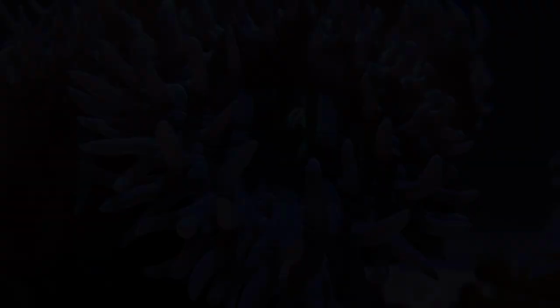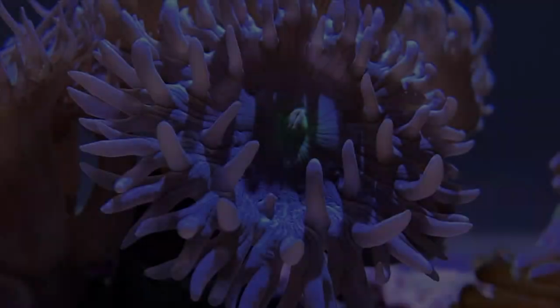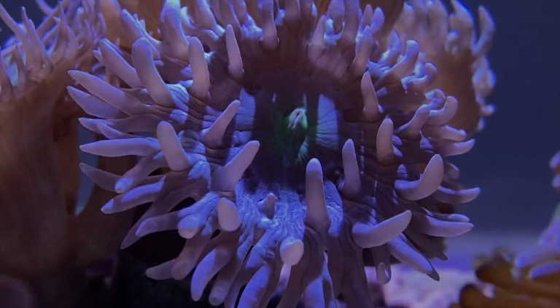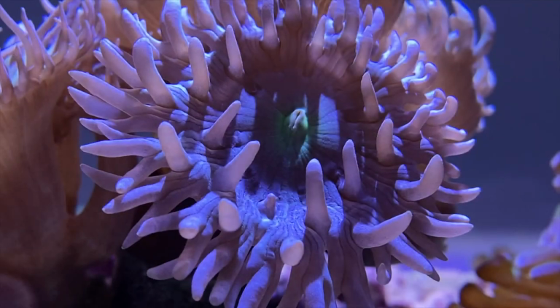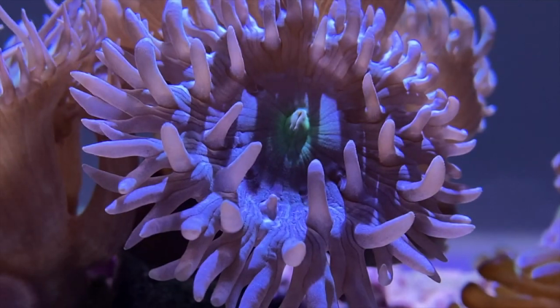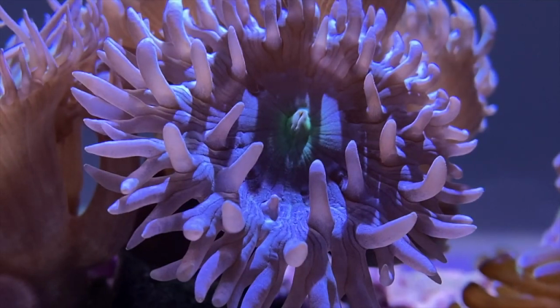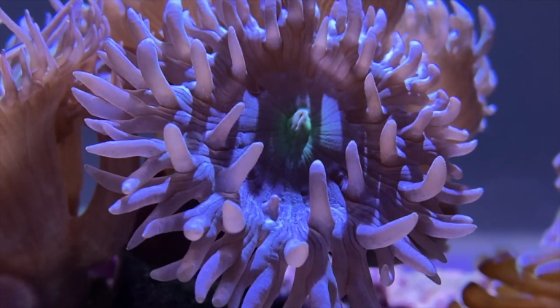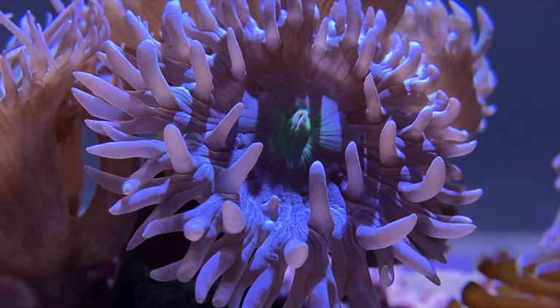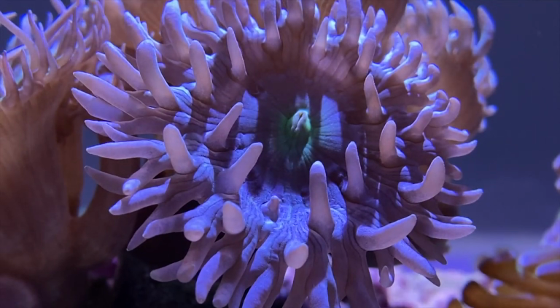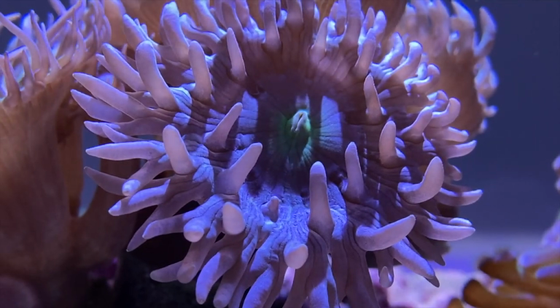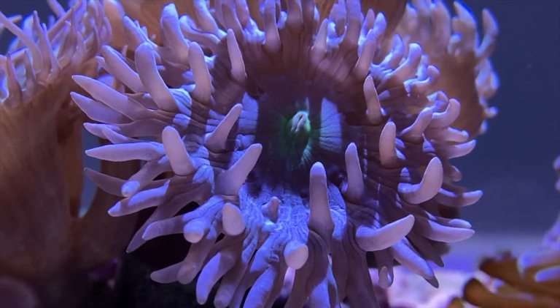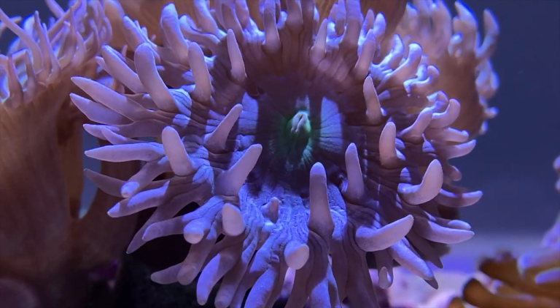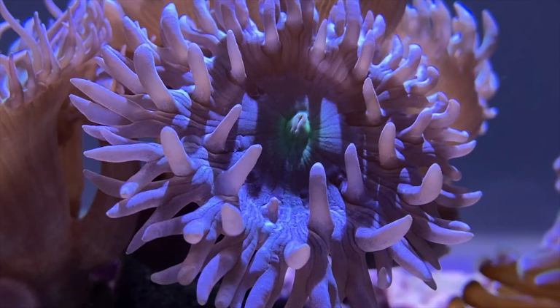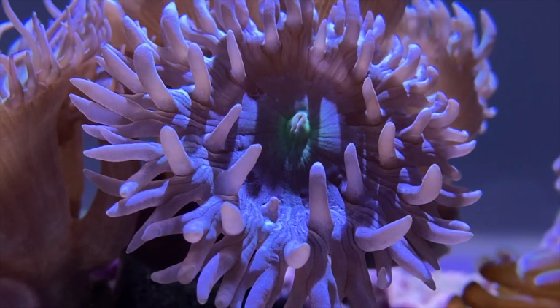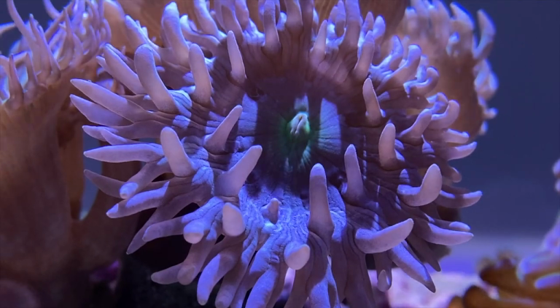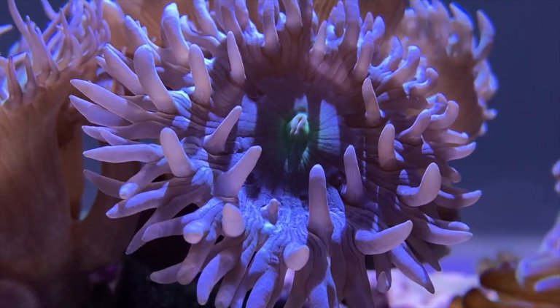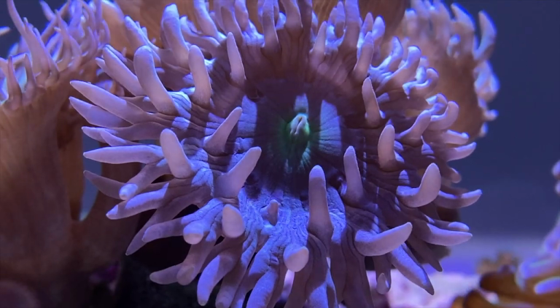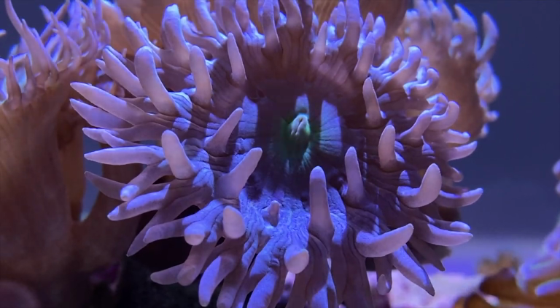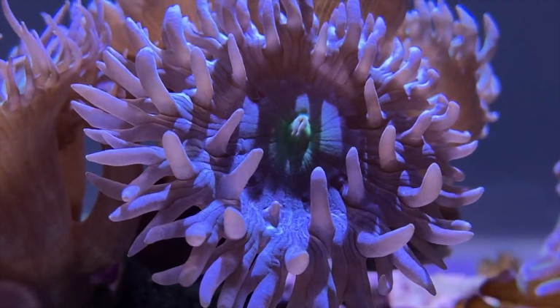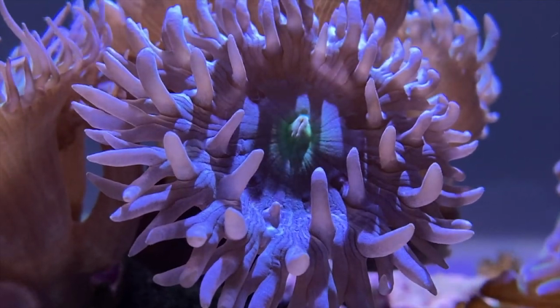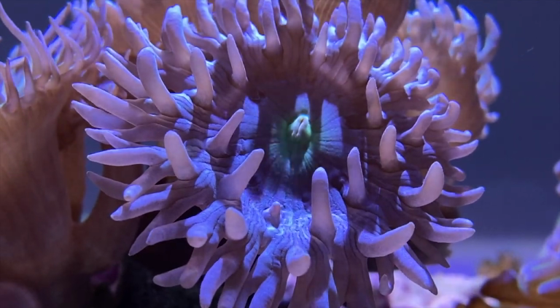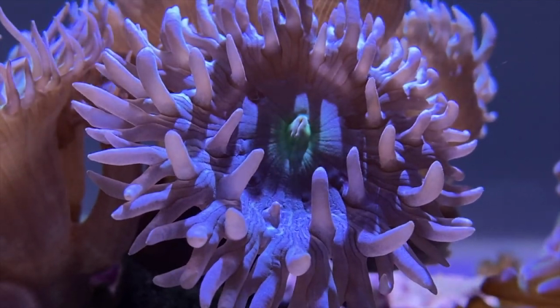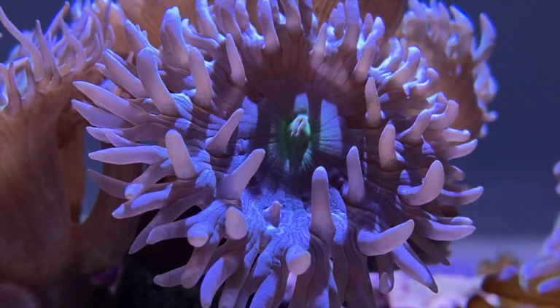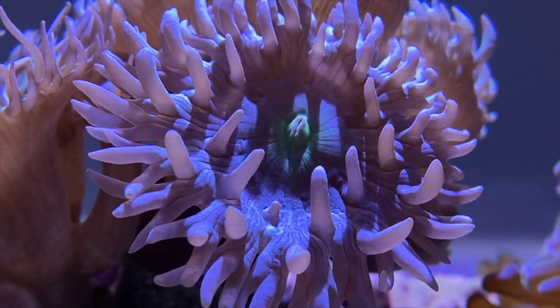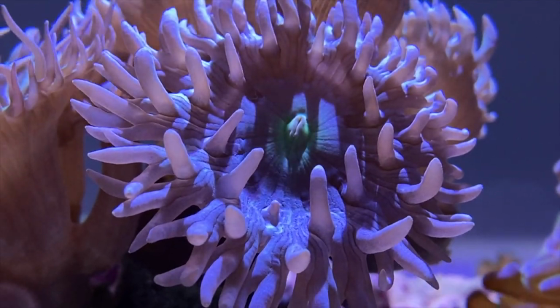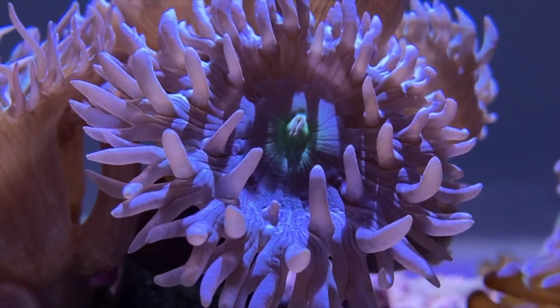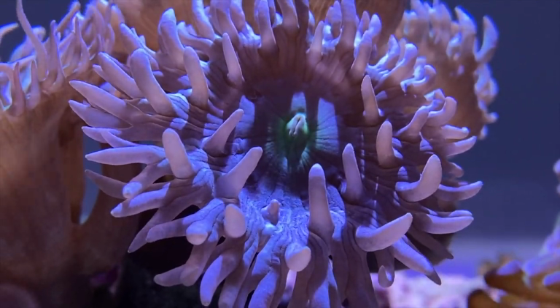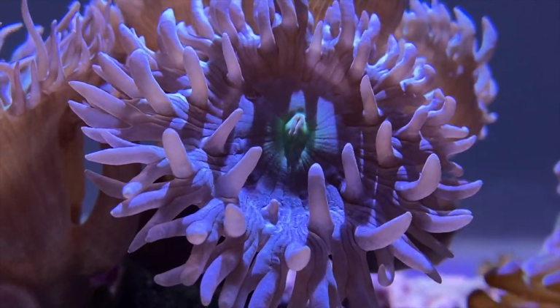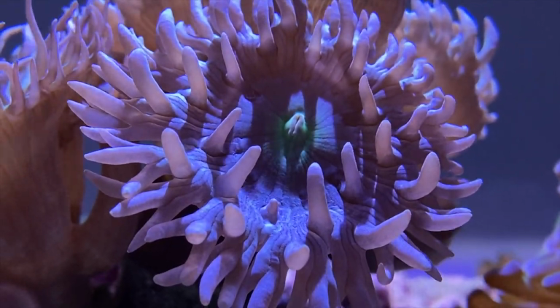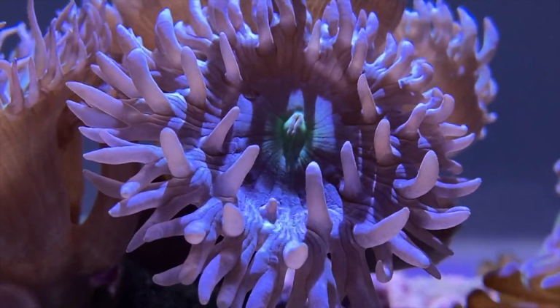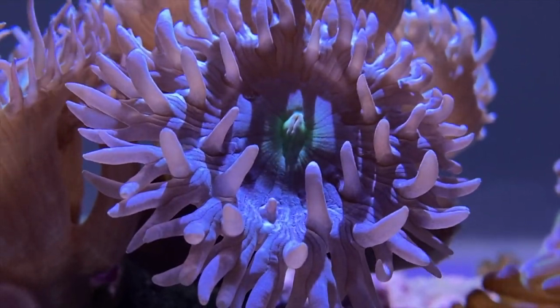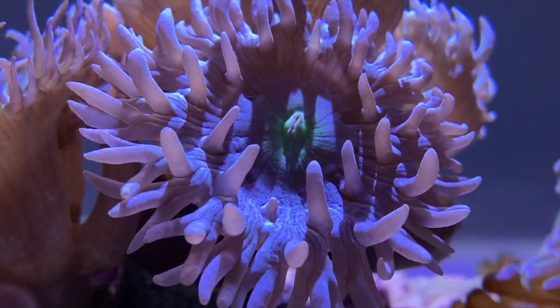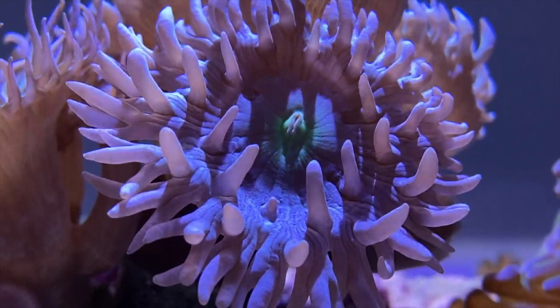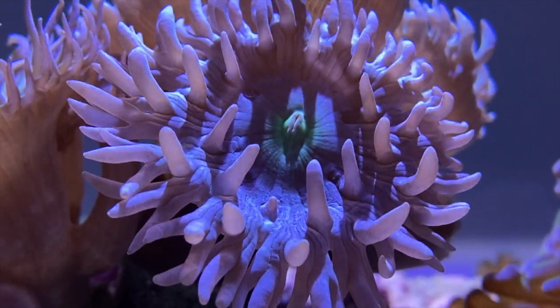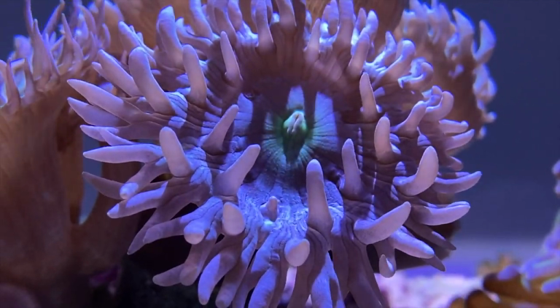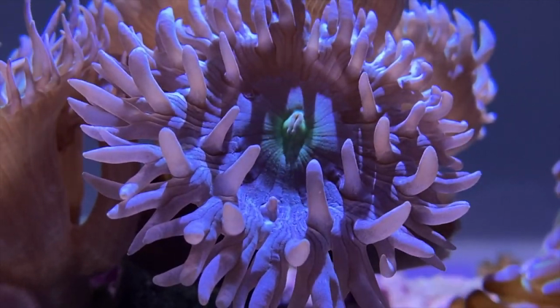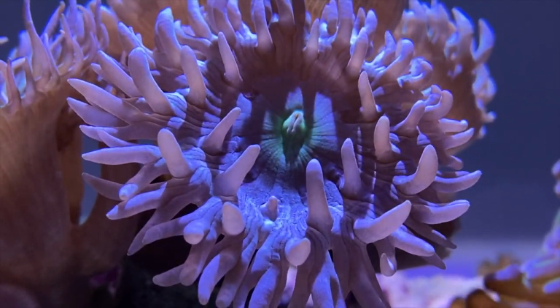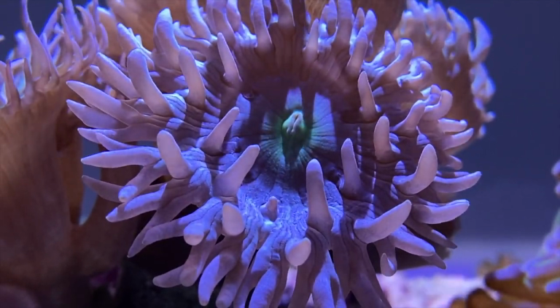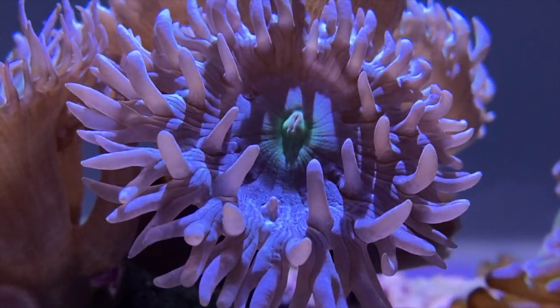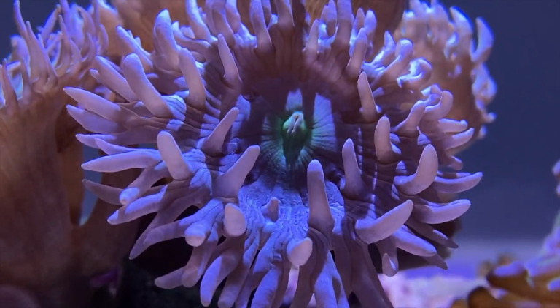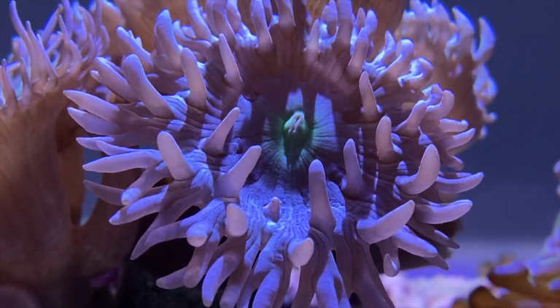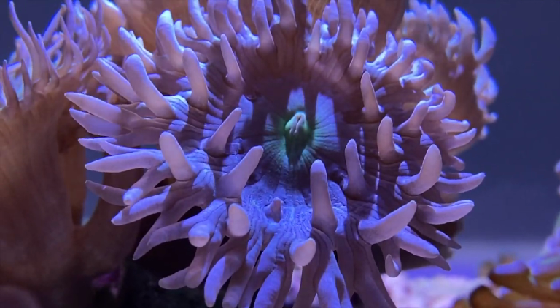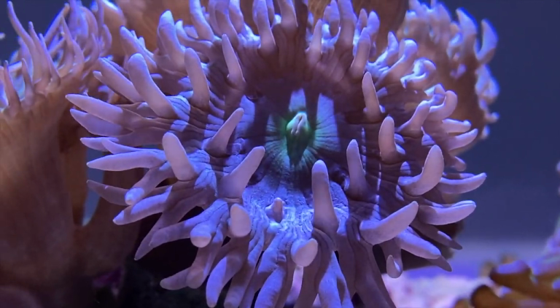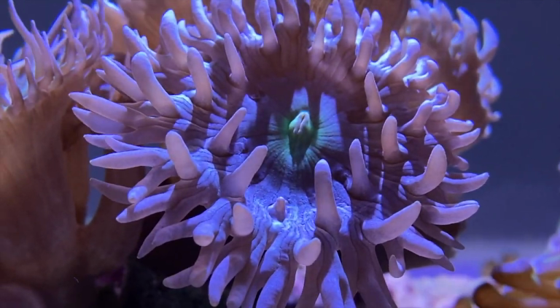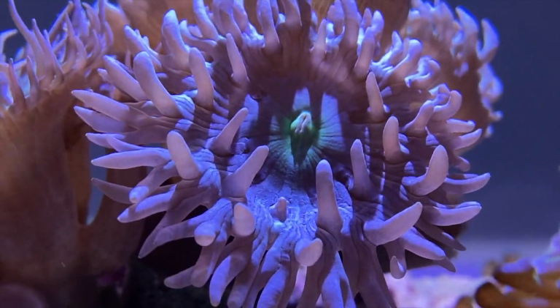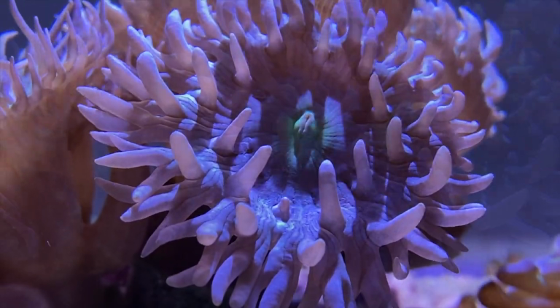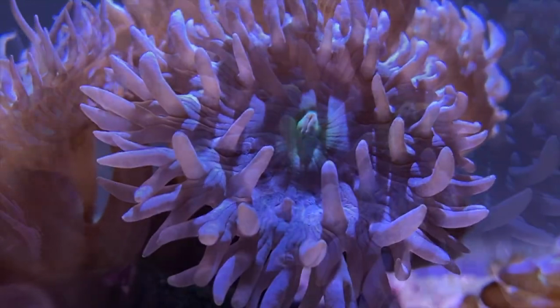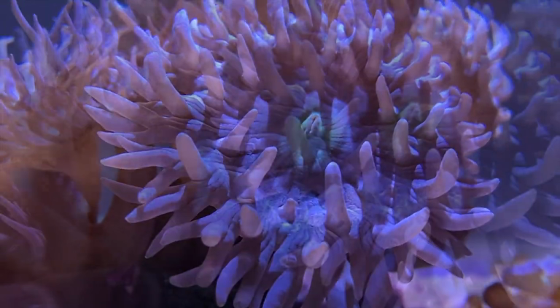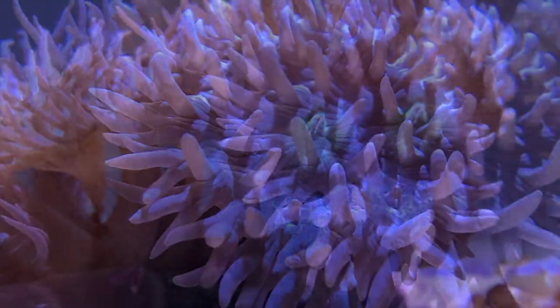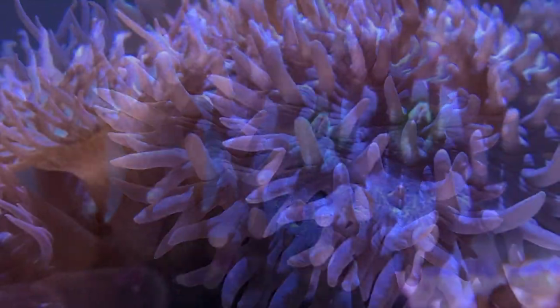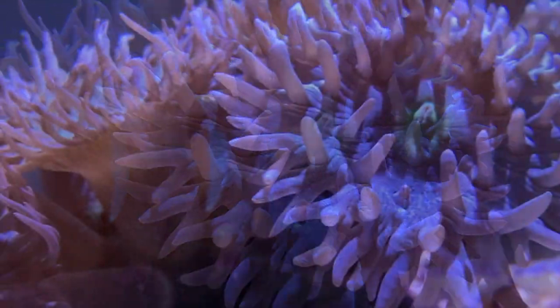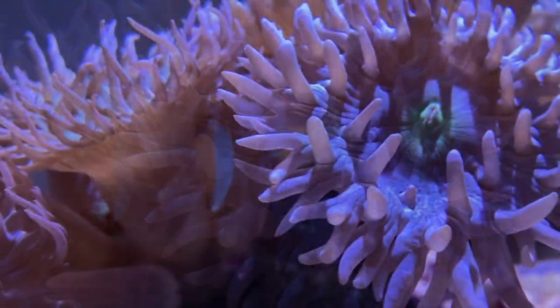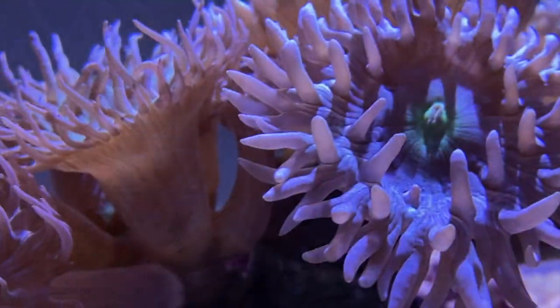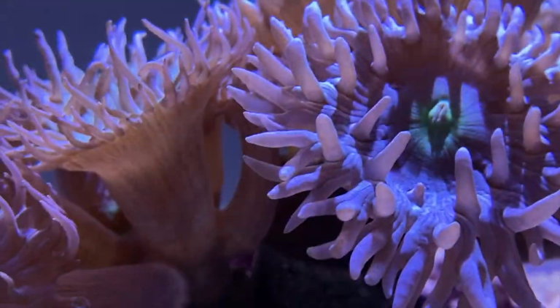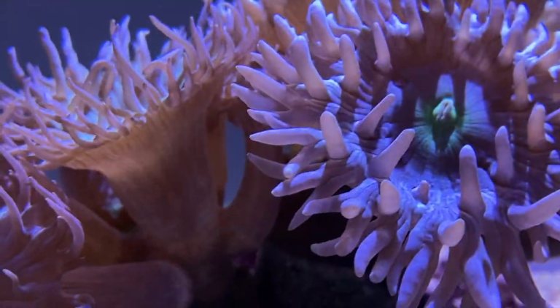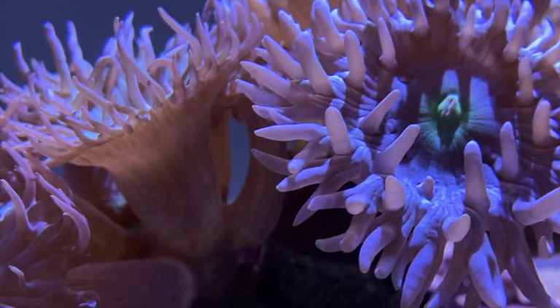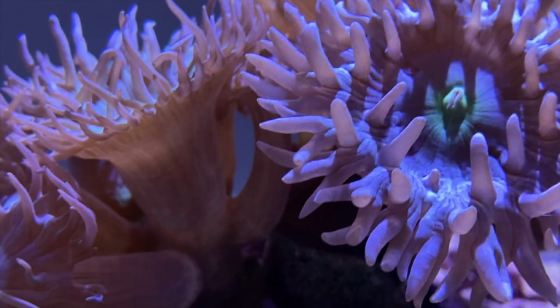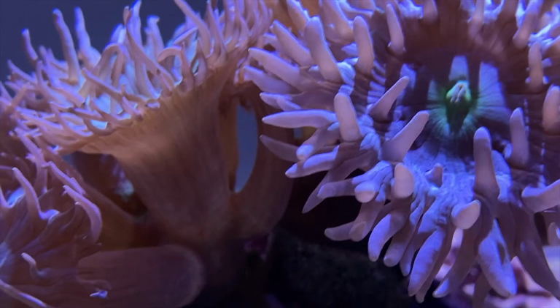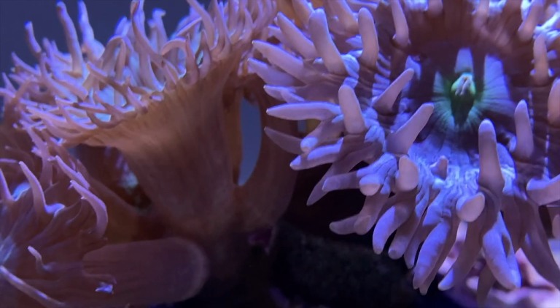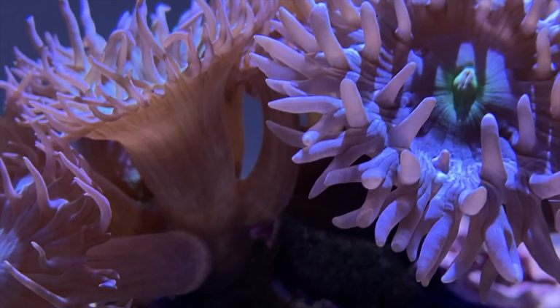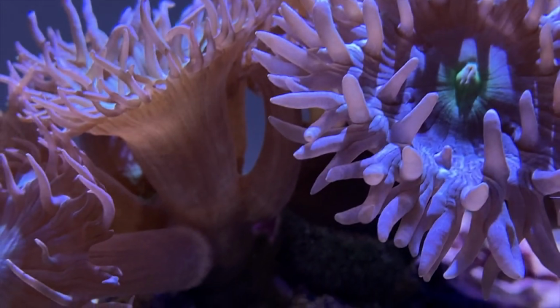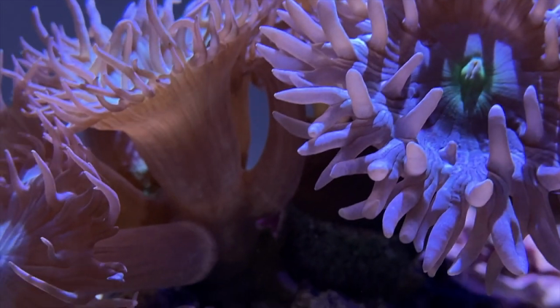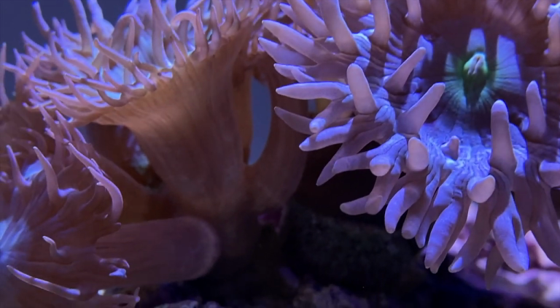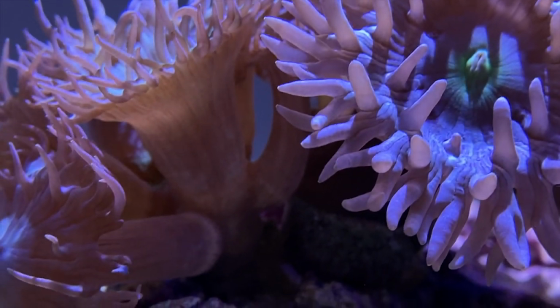Just a beautiful coral, guys. Now you can see how many heads have grown in here from when I initially put it in.